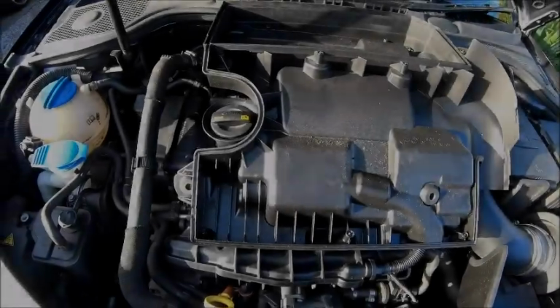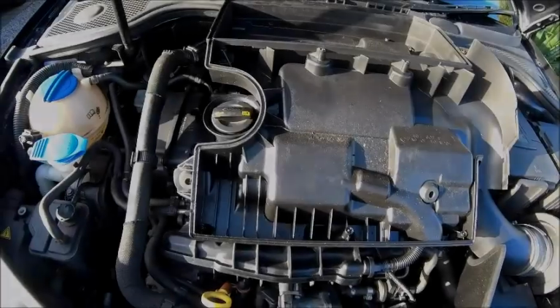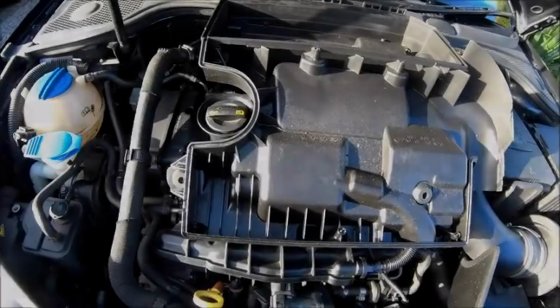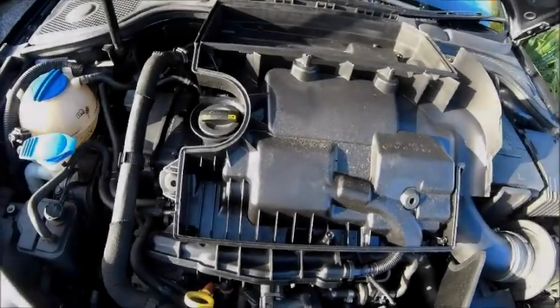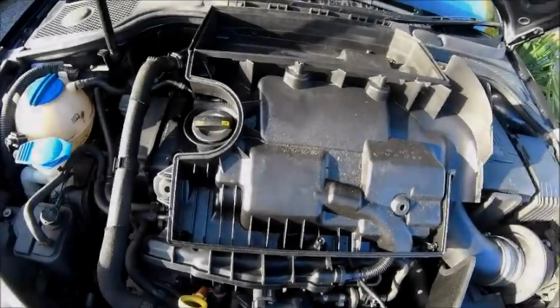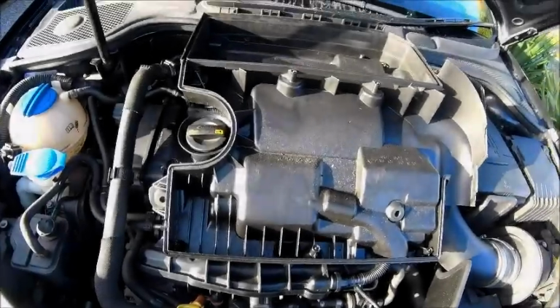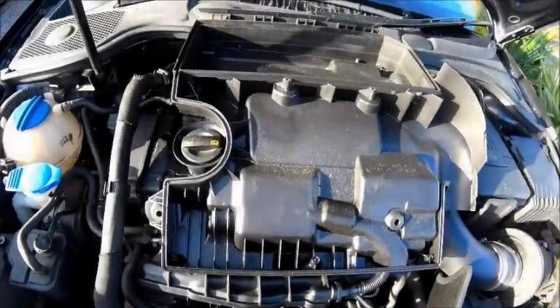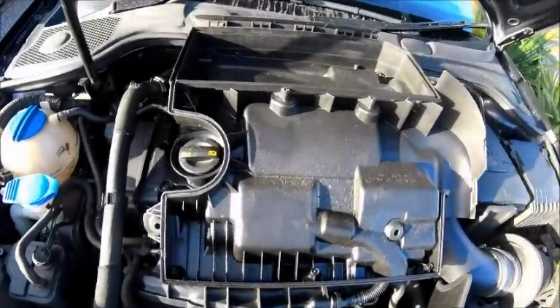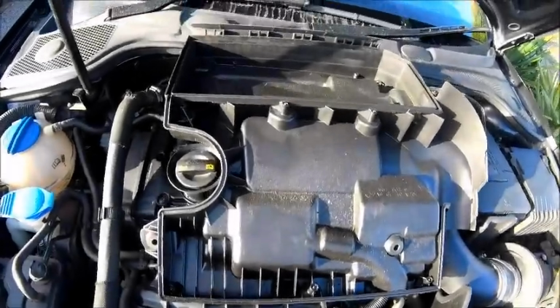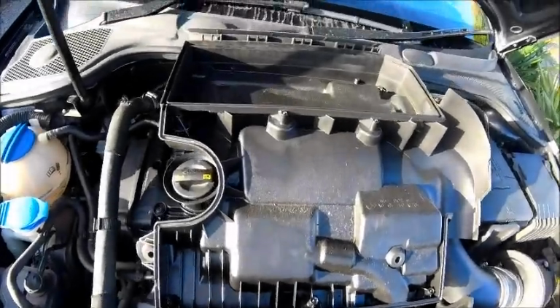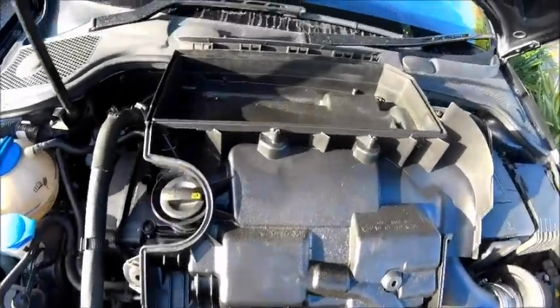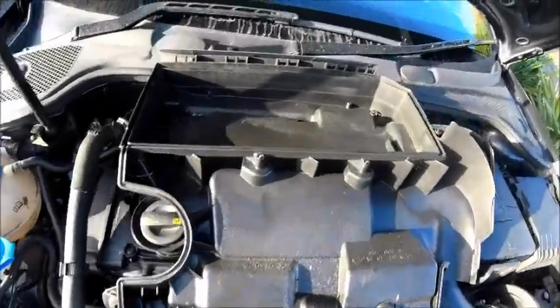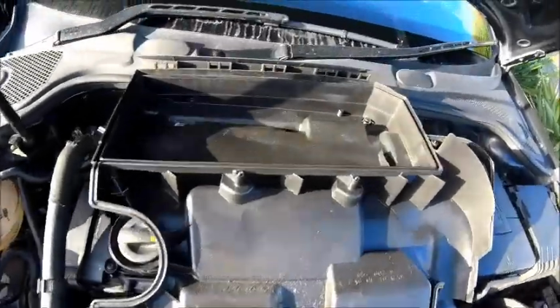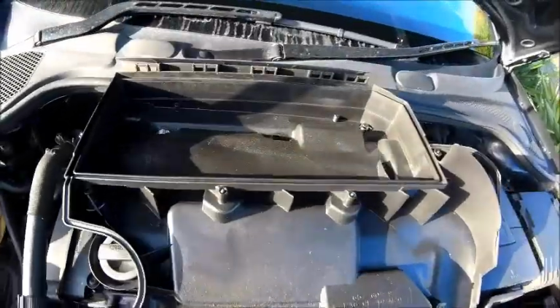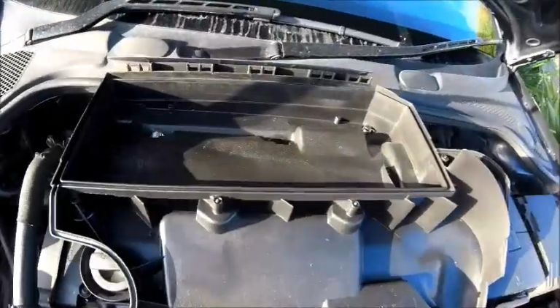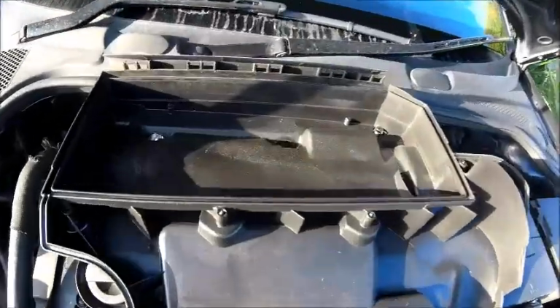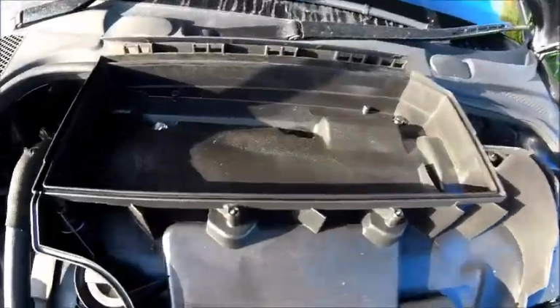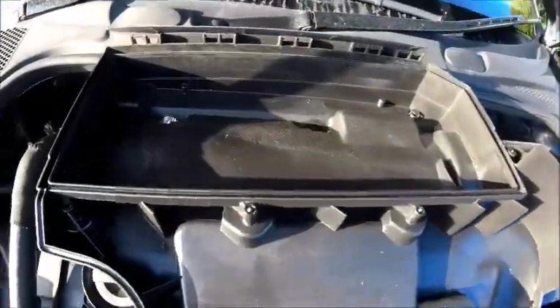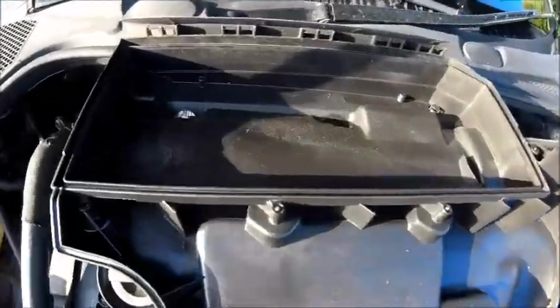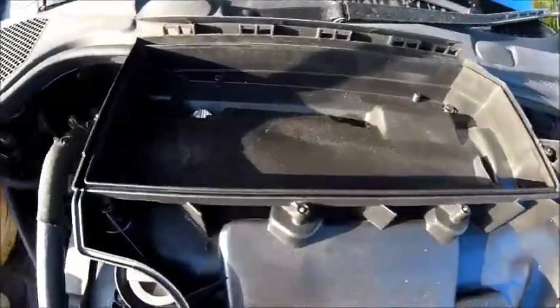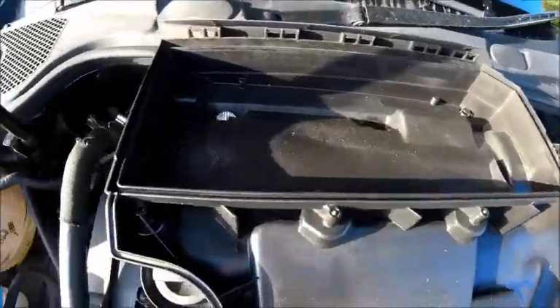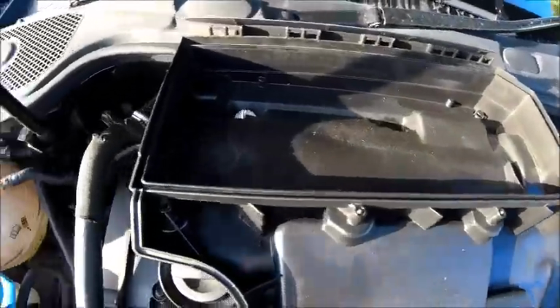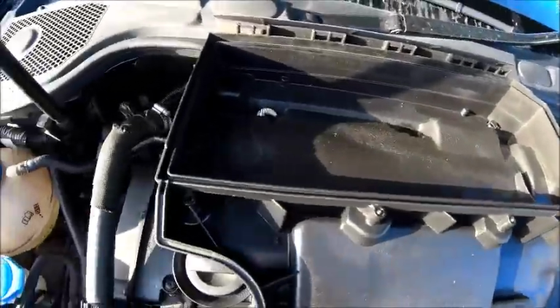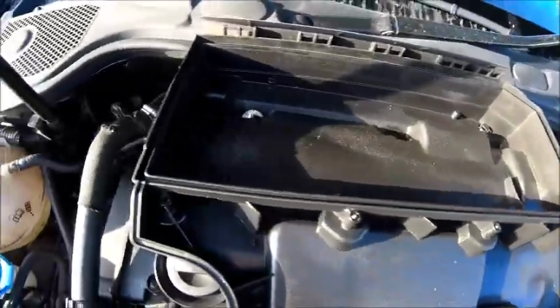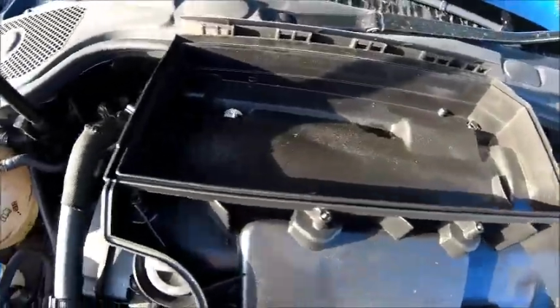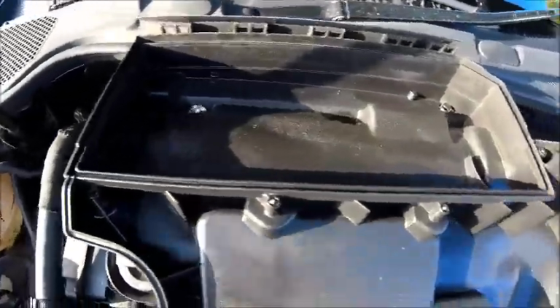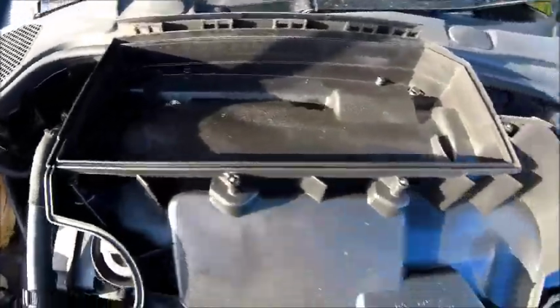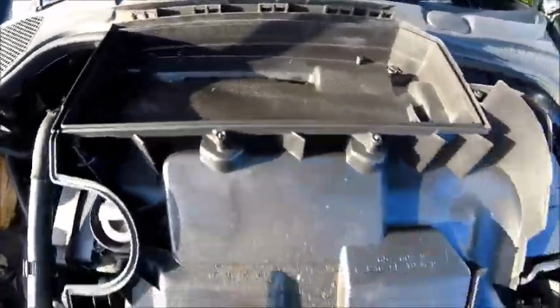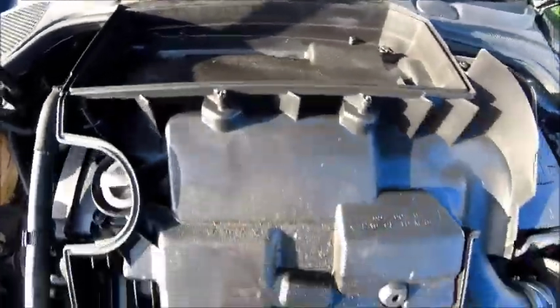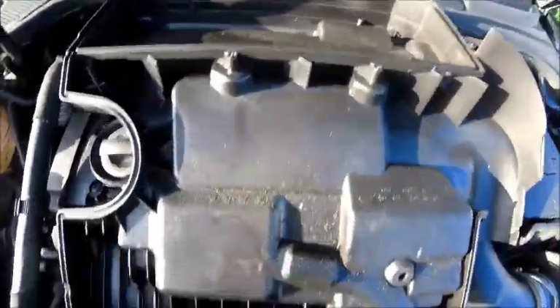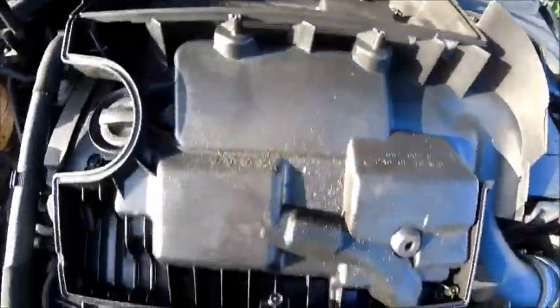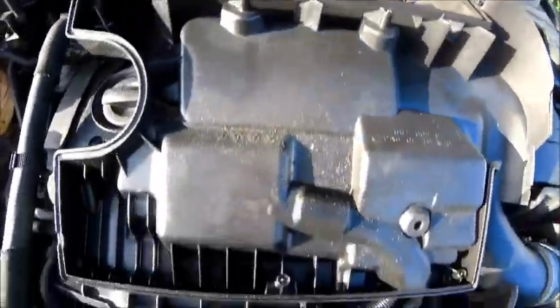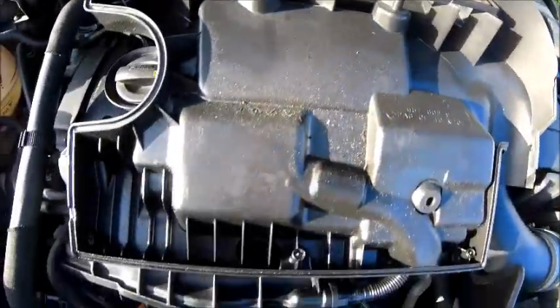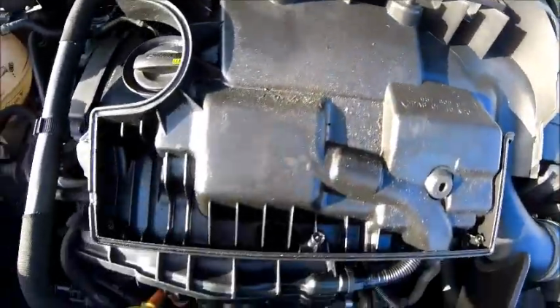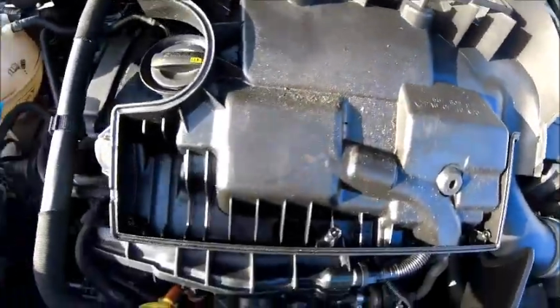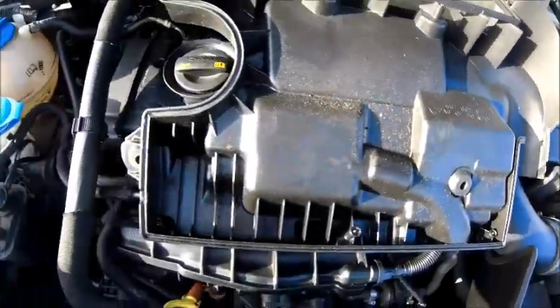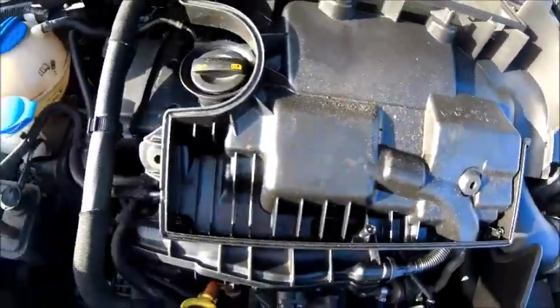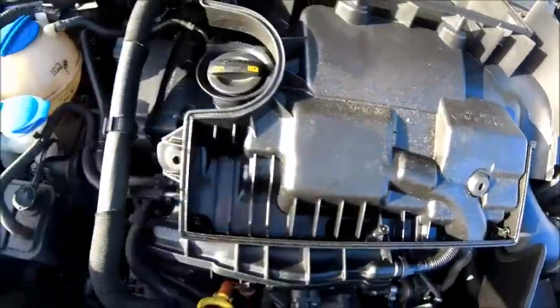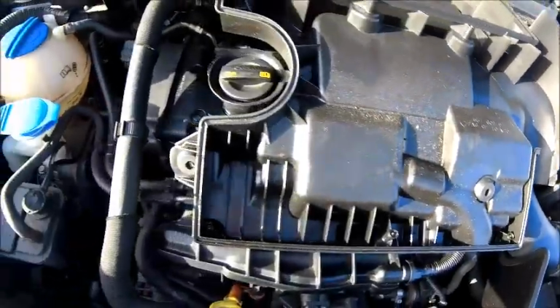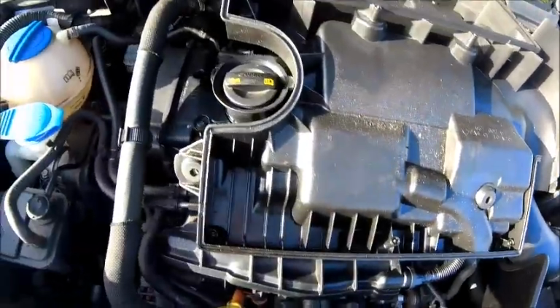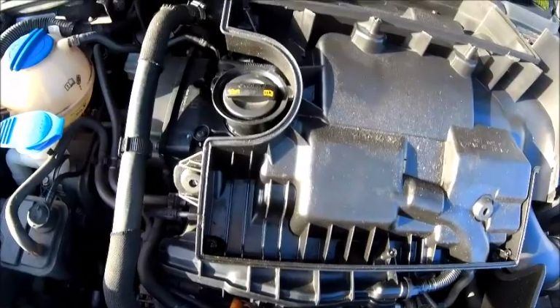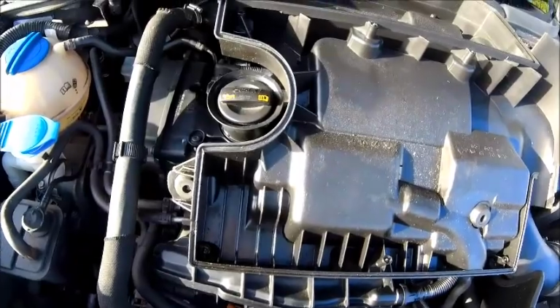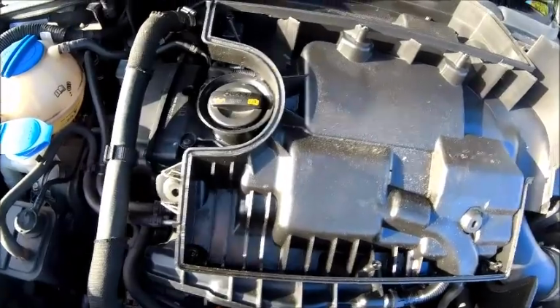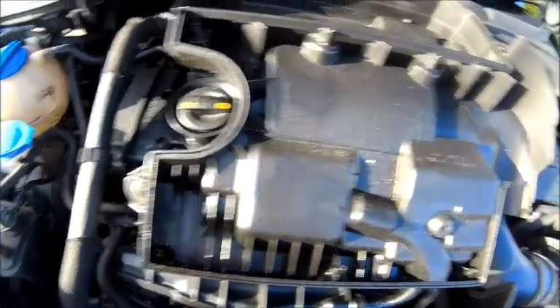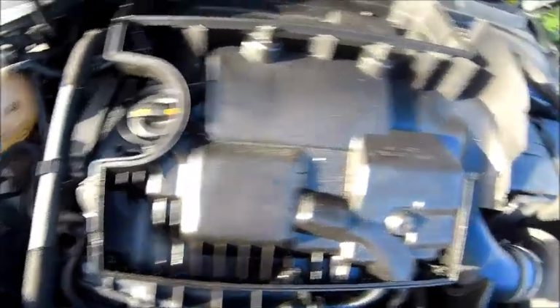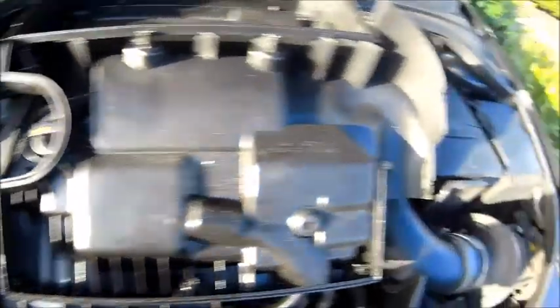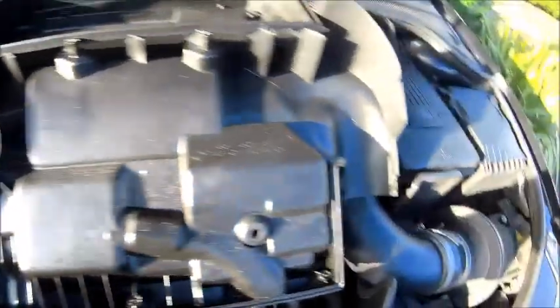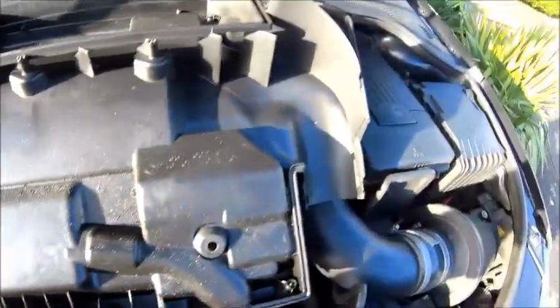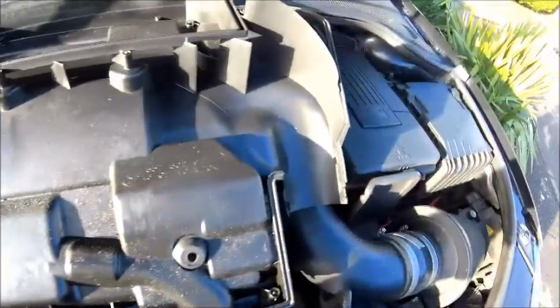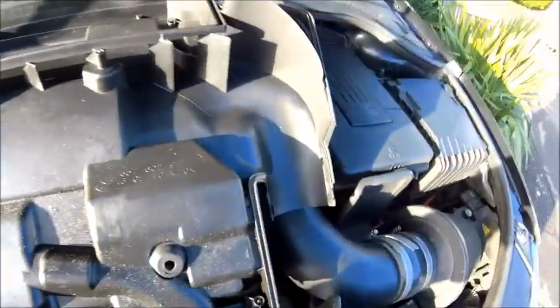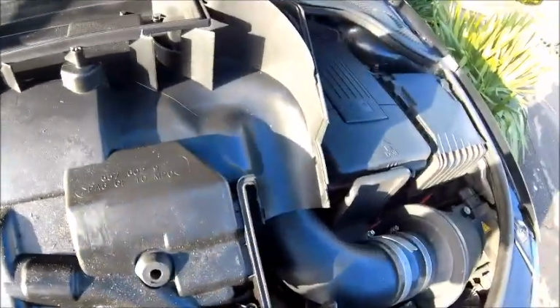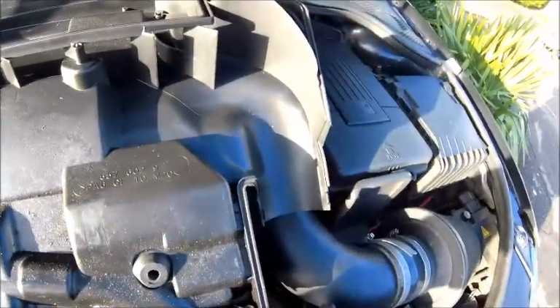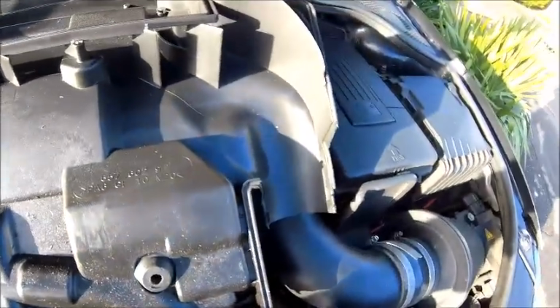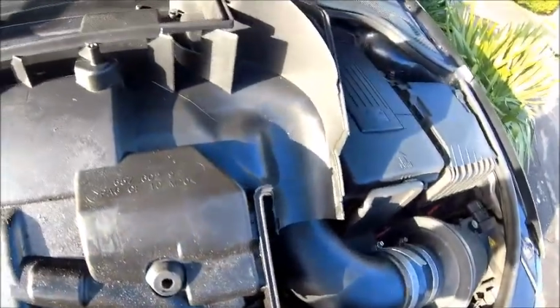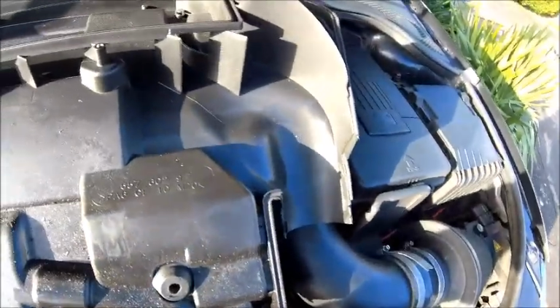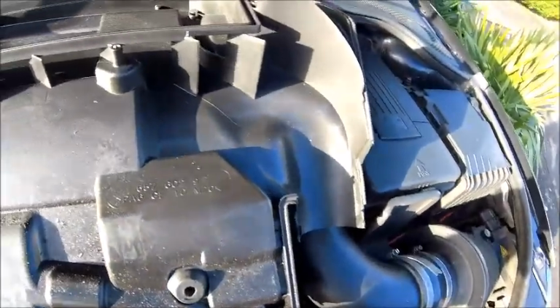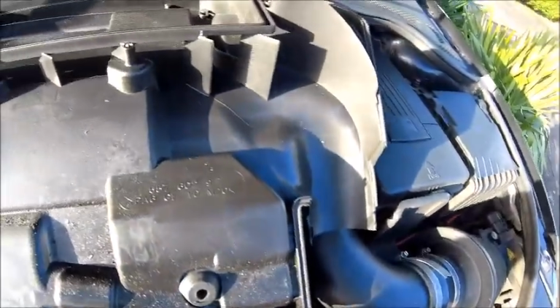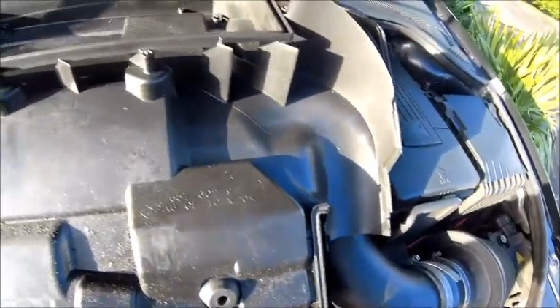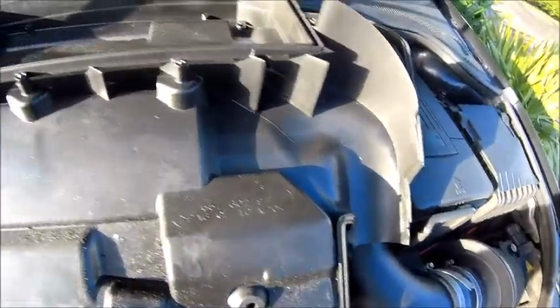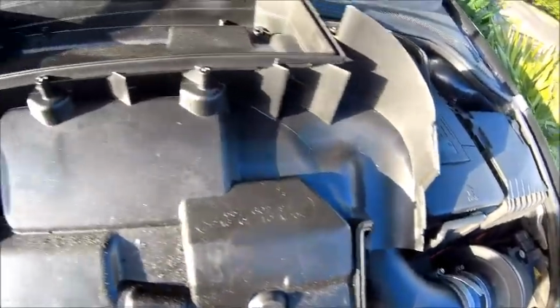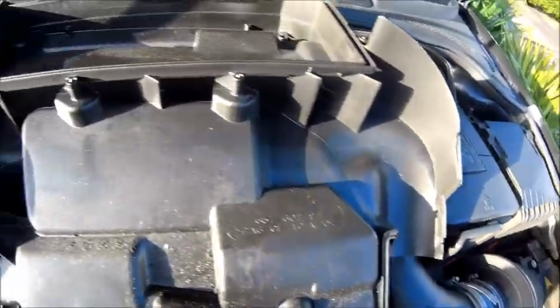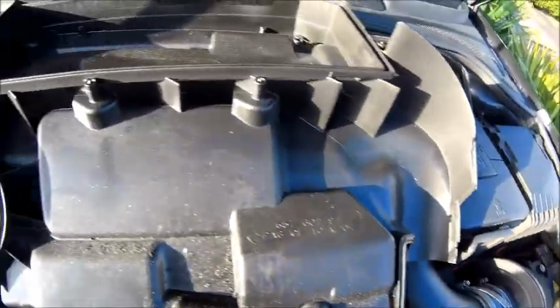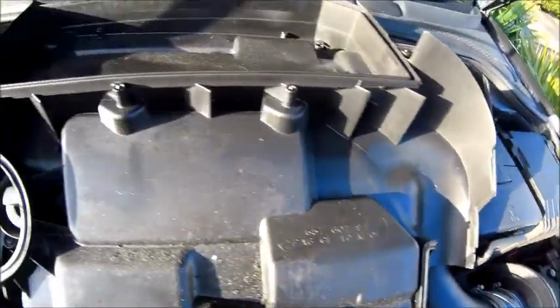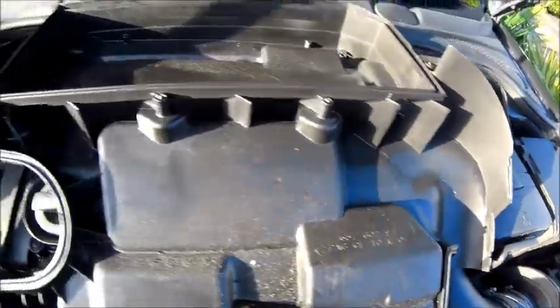So I've taken the bottom bit off and that's where the air filter actually sits. And as you can see, I'll be honest, quite a lot is going to have to be chopped out of it.